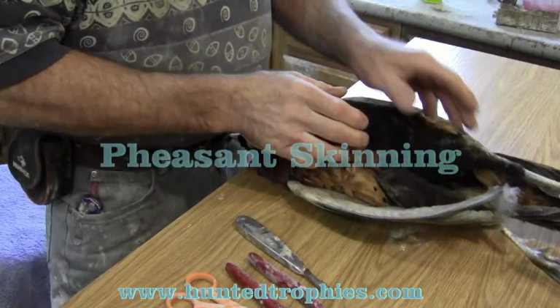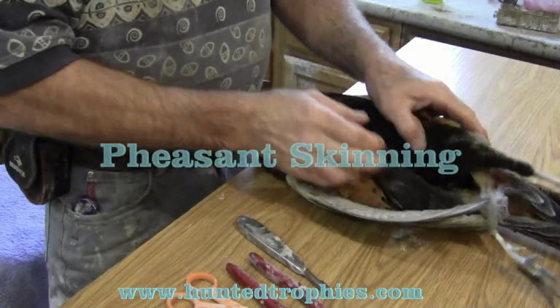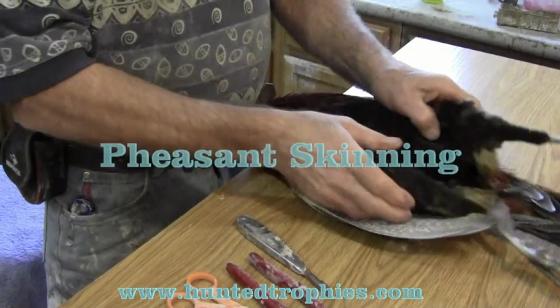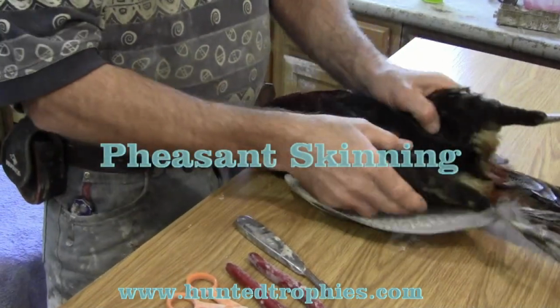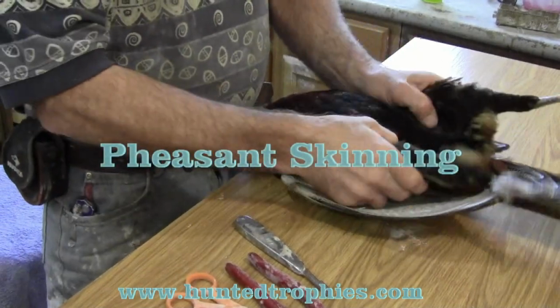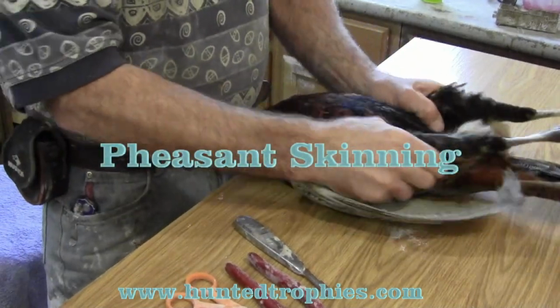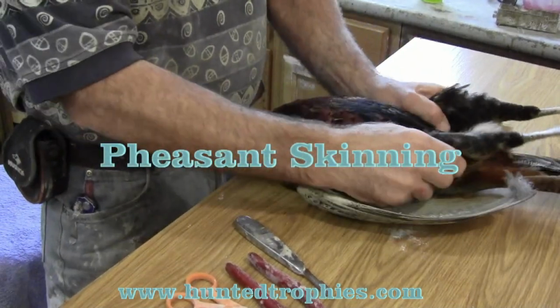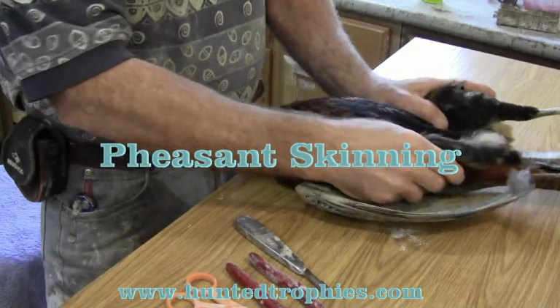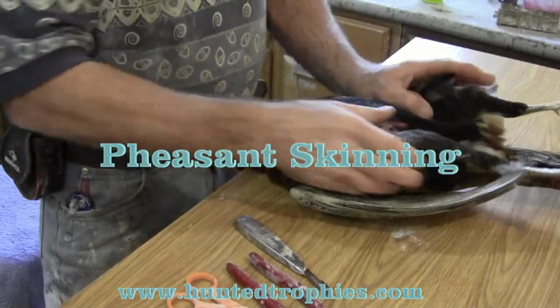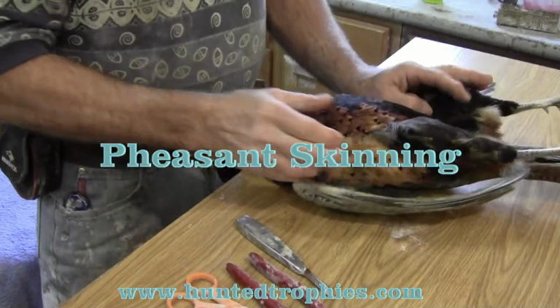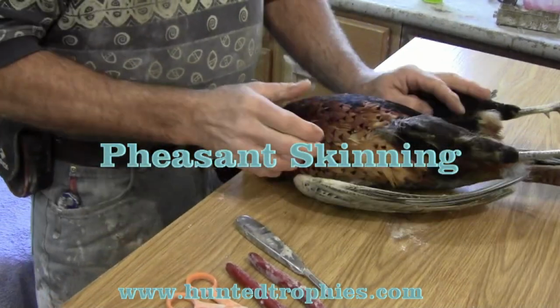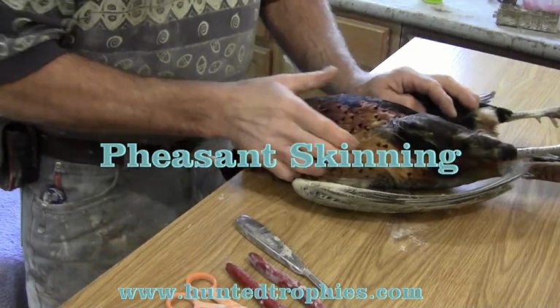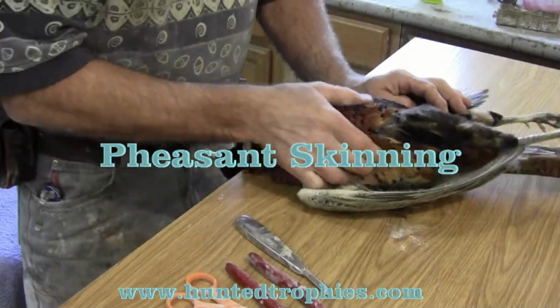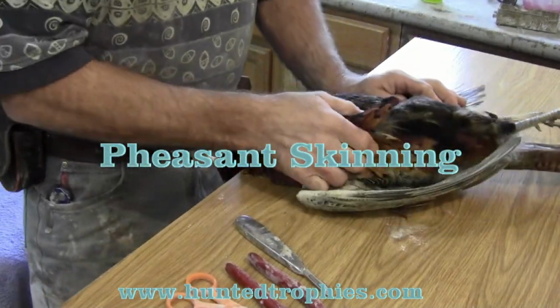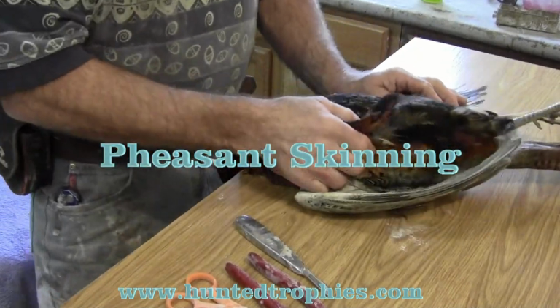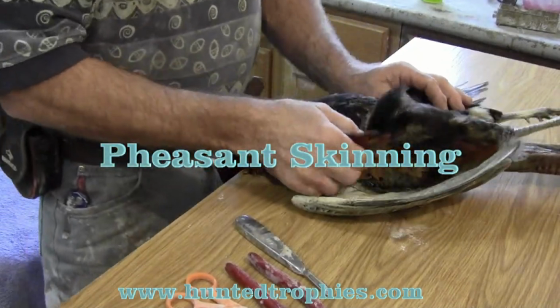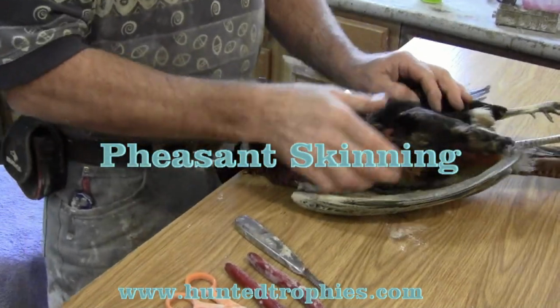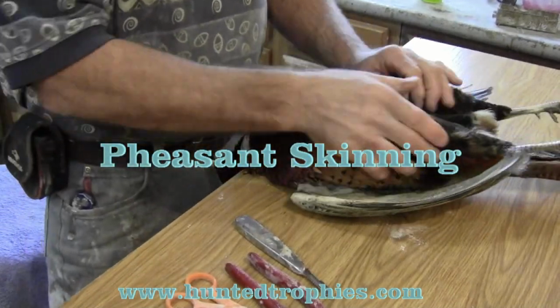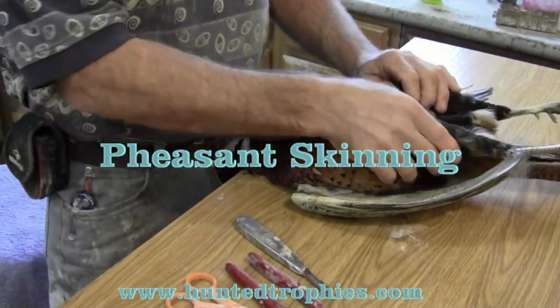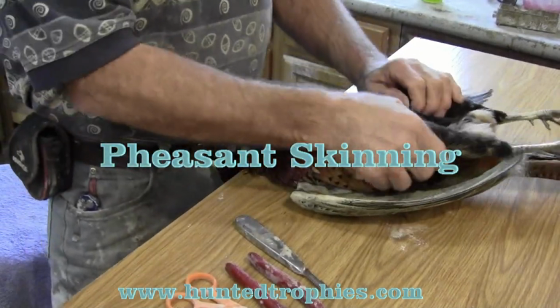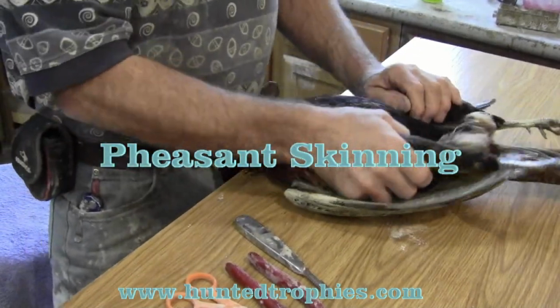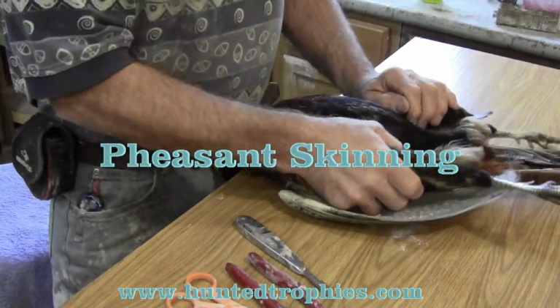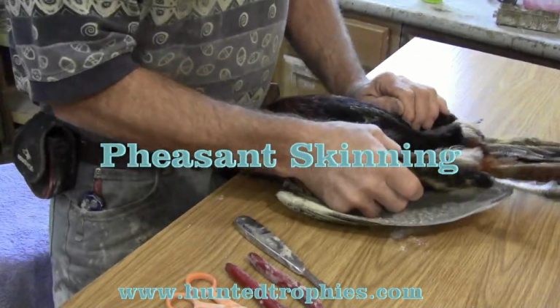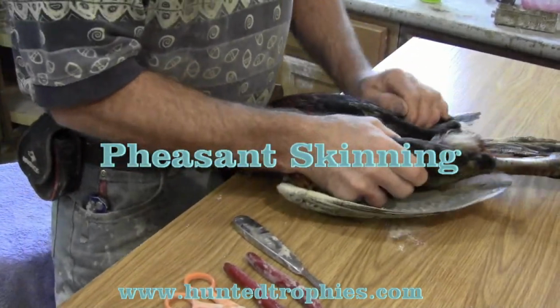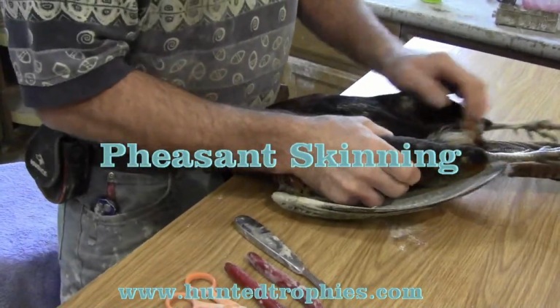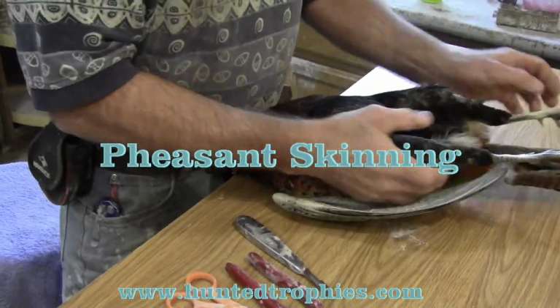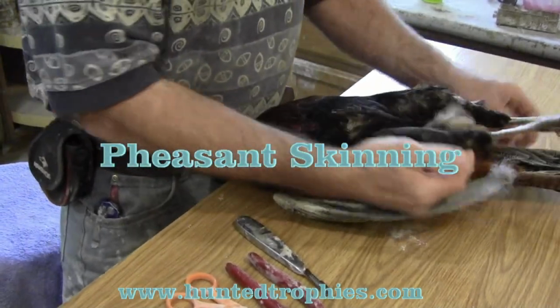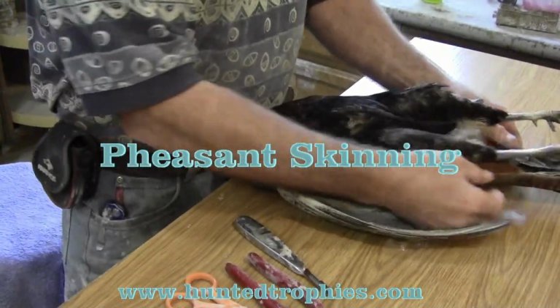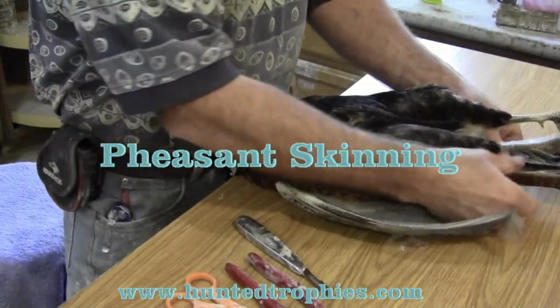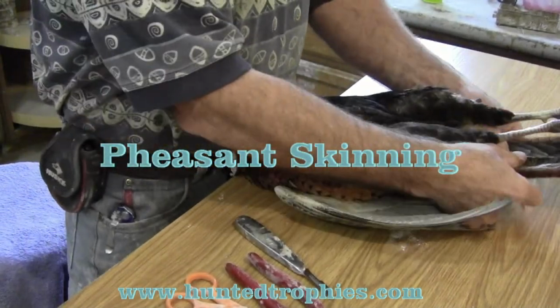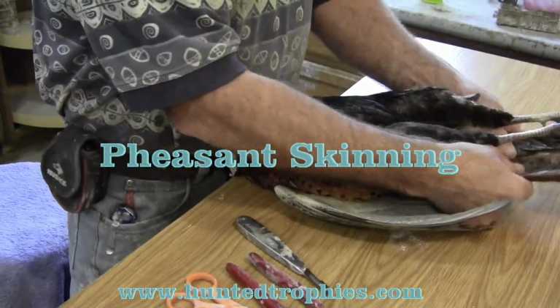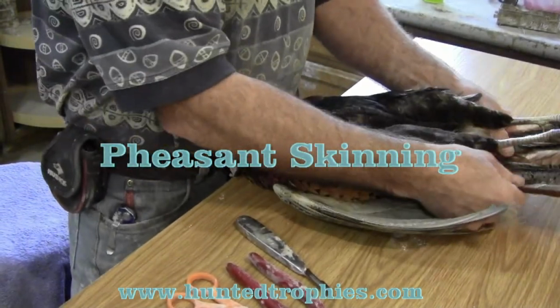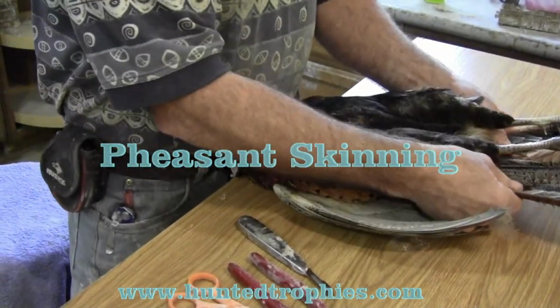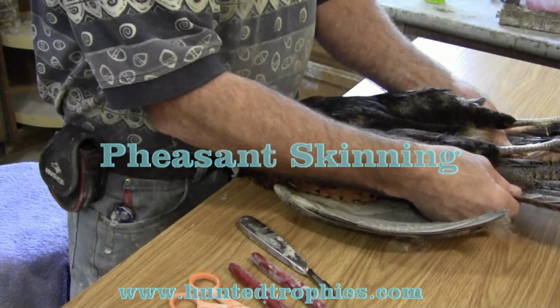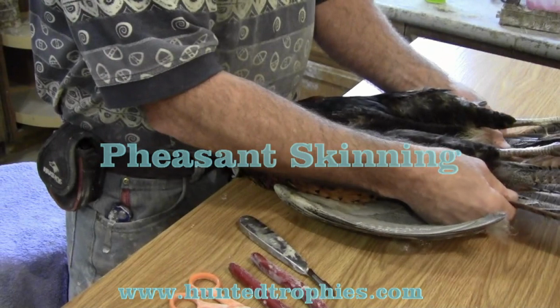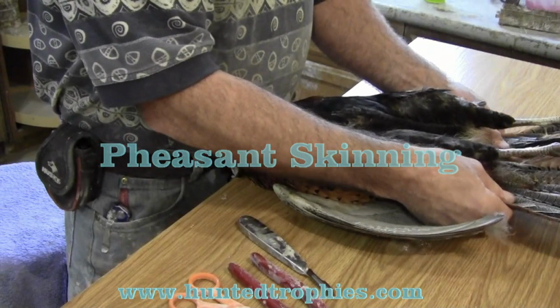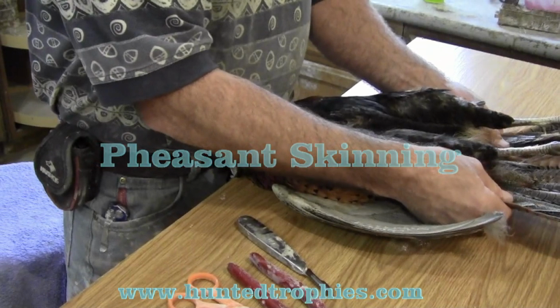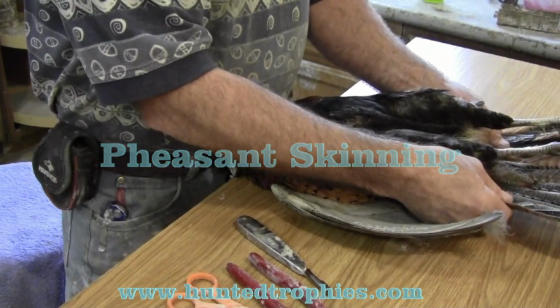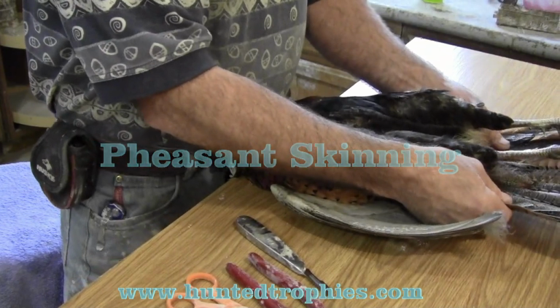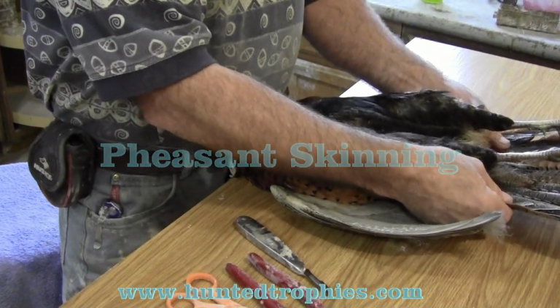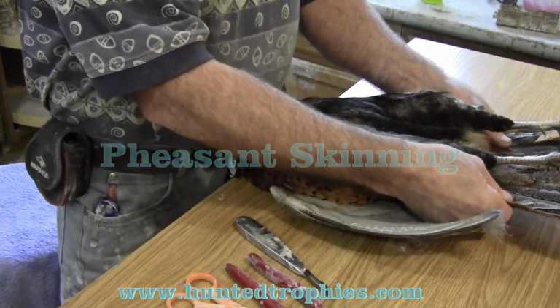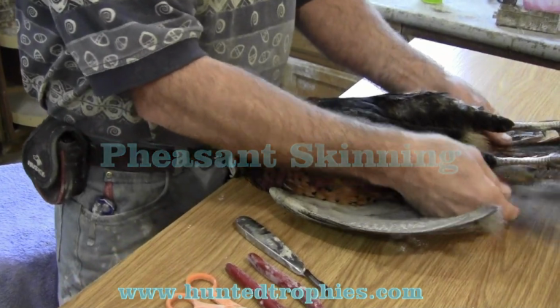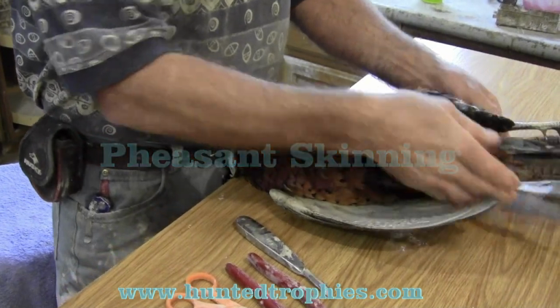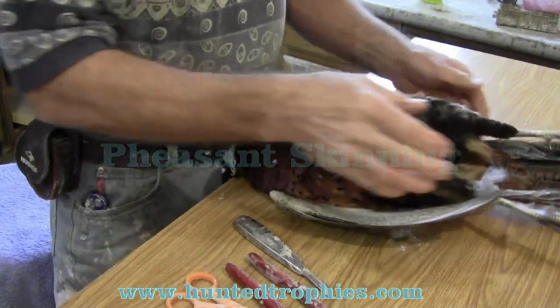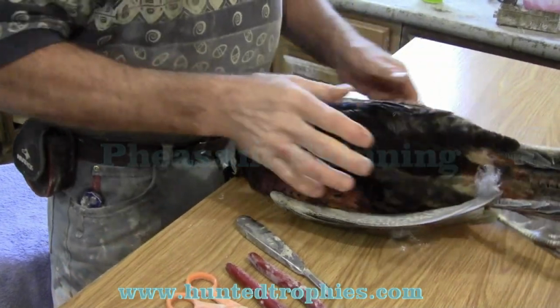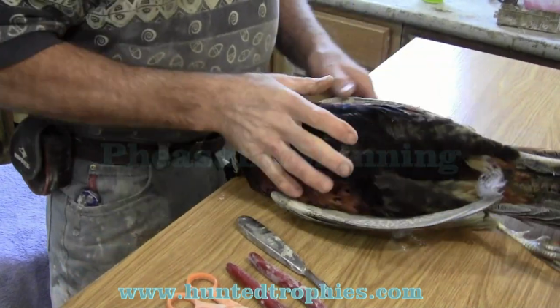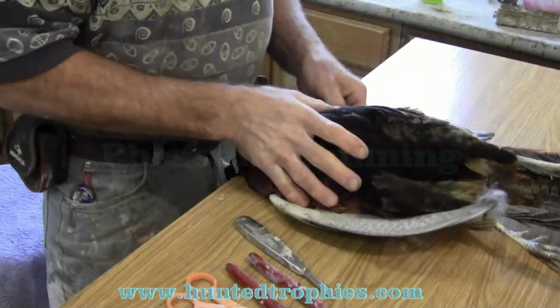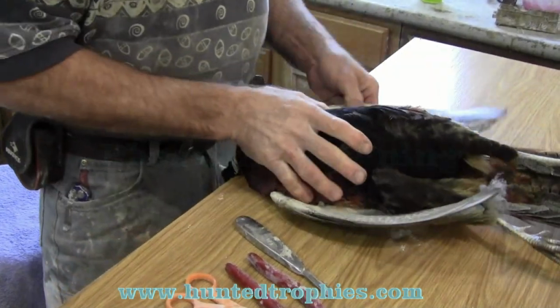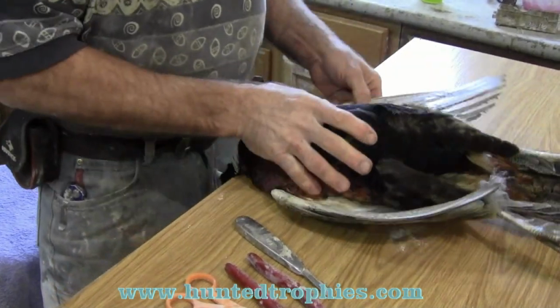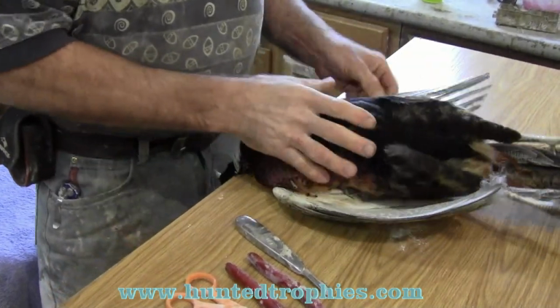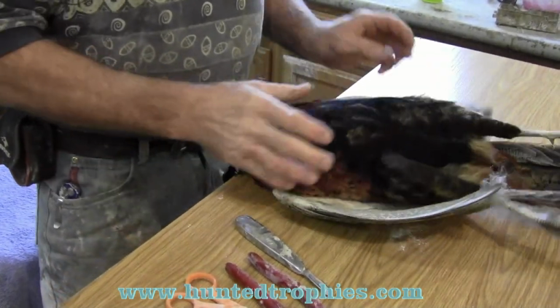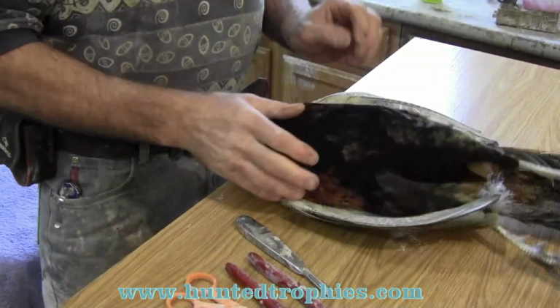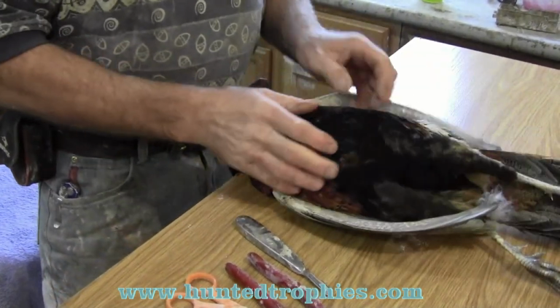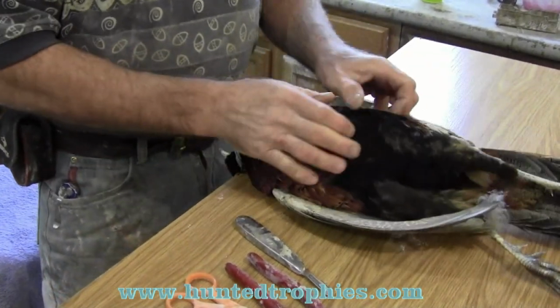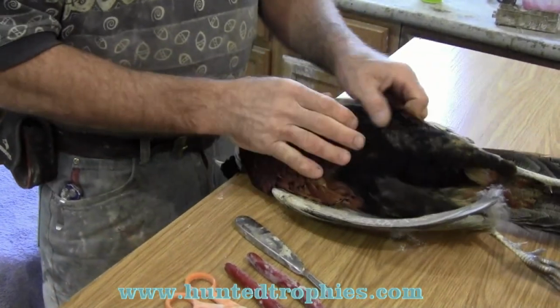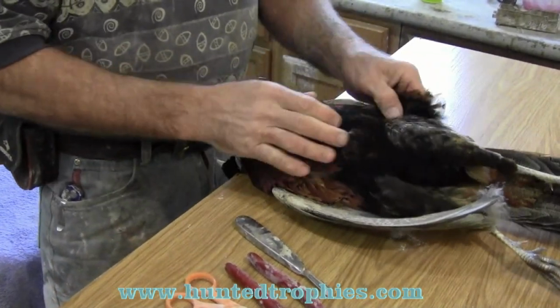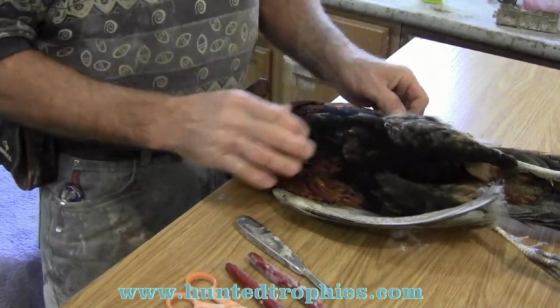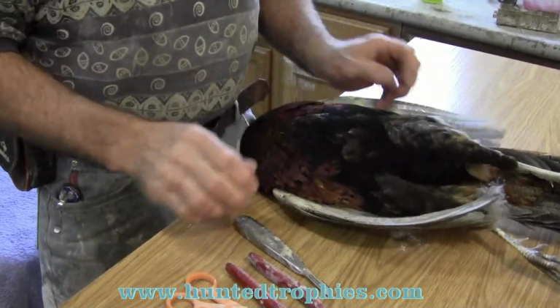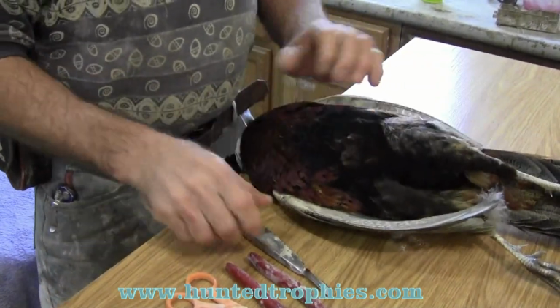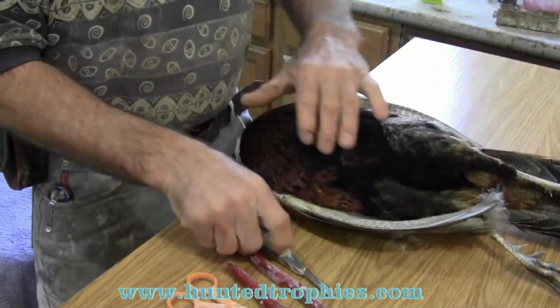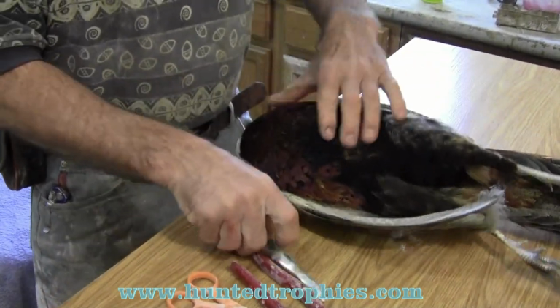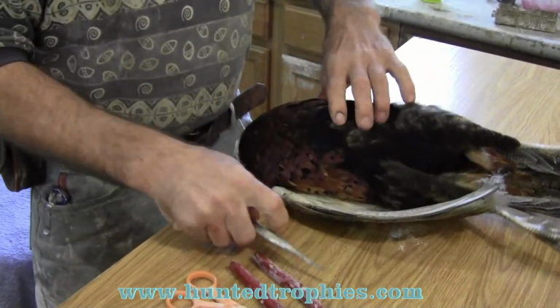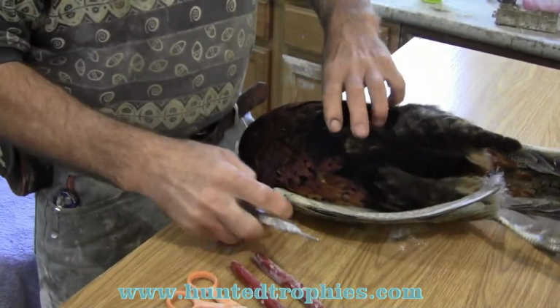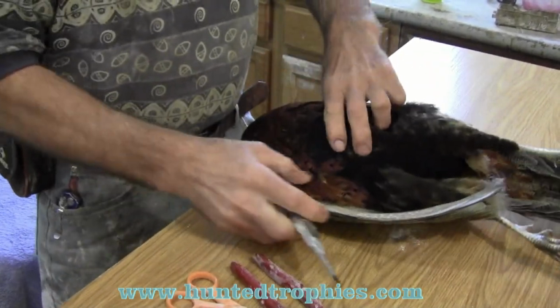Today we're going to skin and prep a pheasant for mounting. By the time we're done, we'll have completely flushed this bird and it will be ready for mounting.